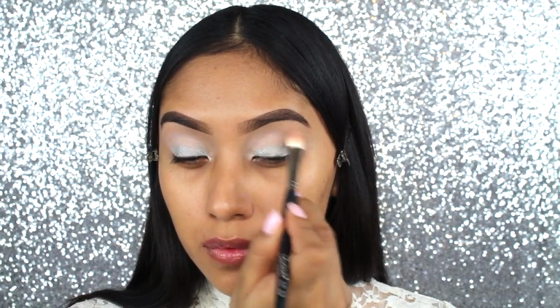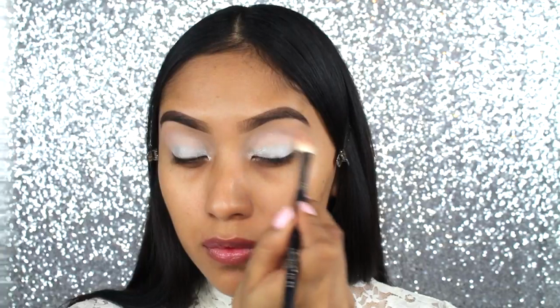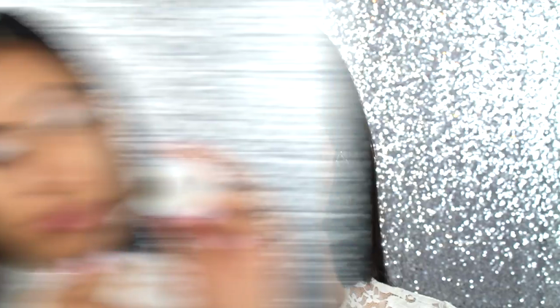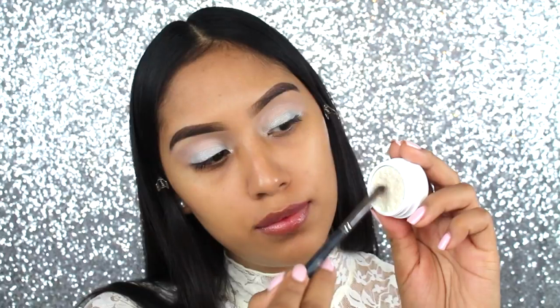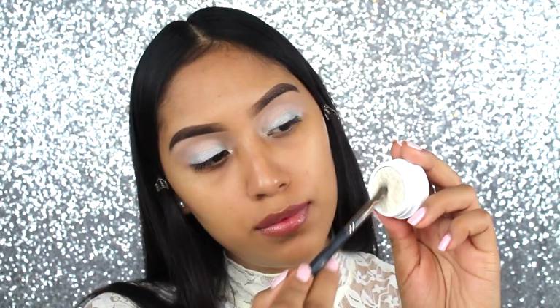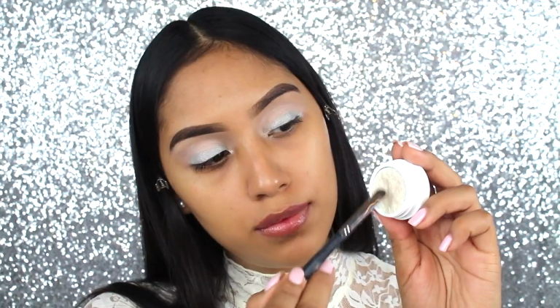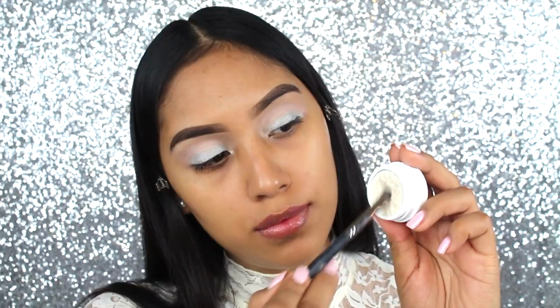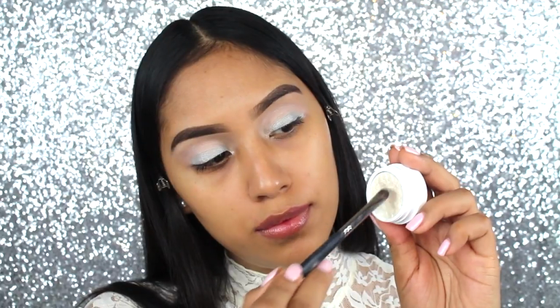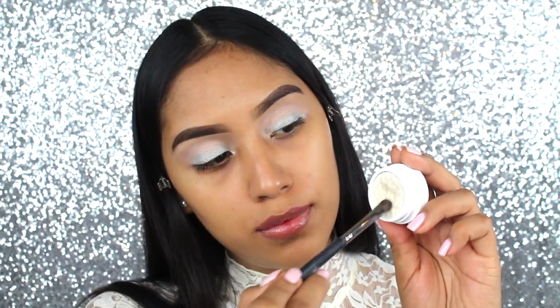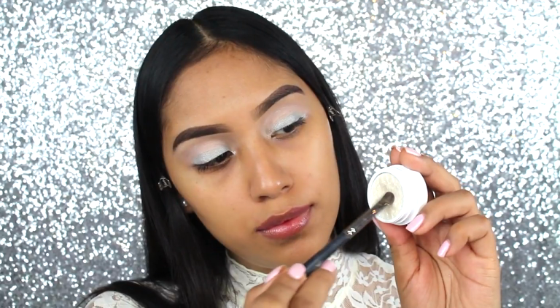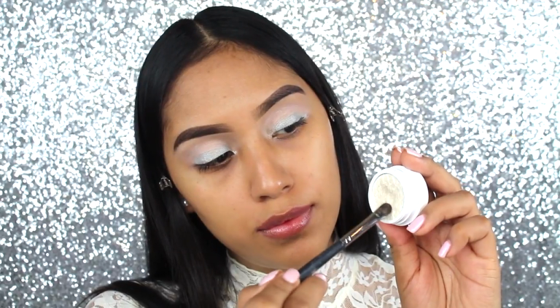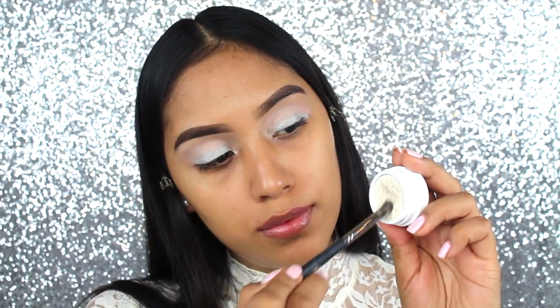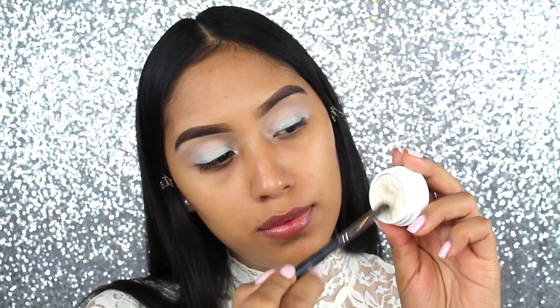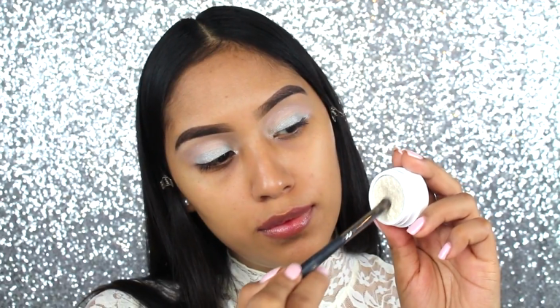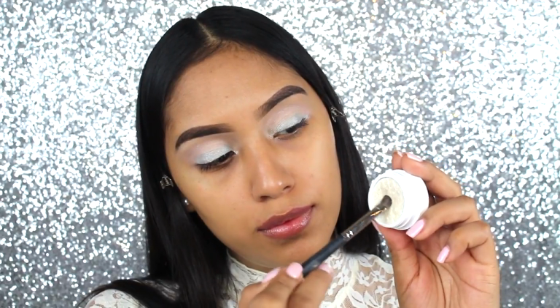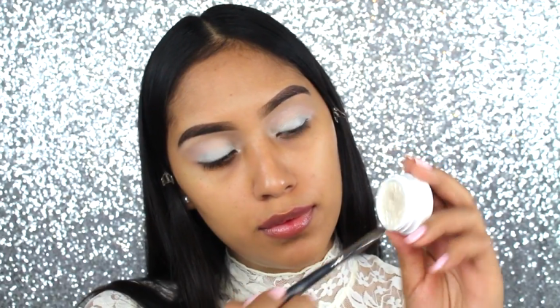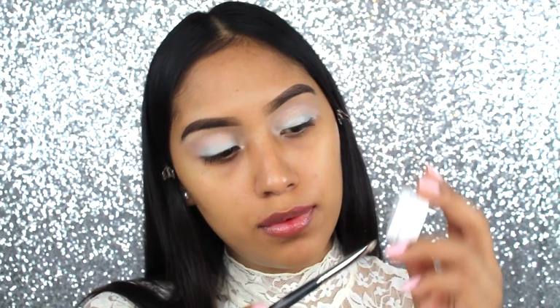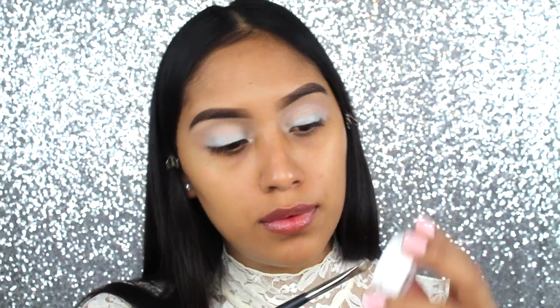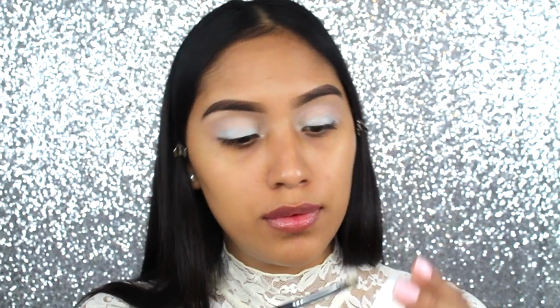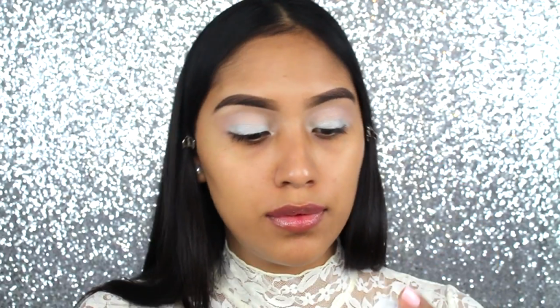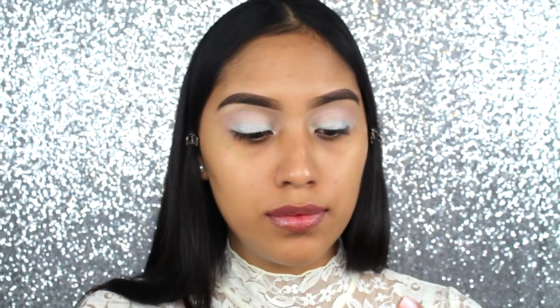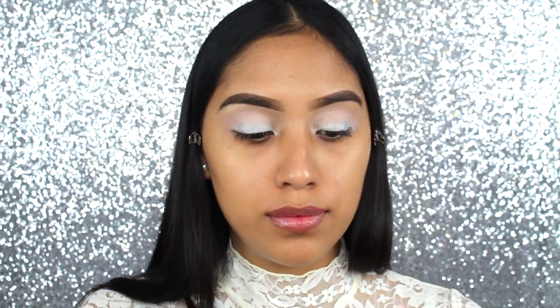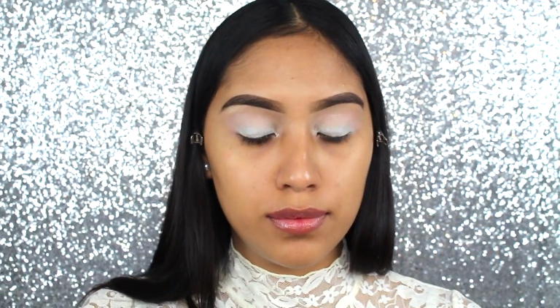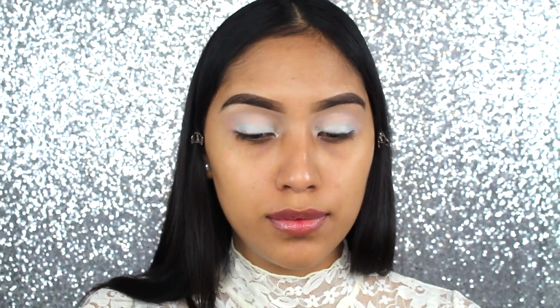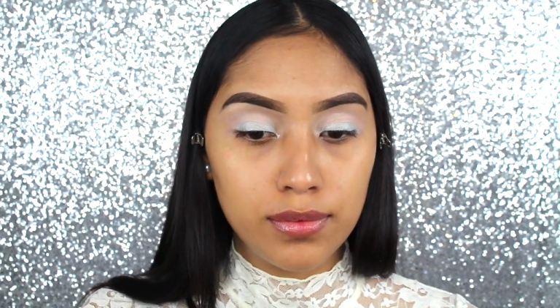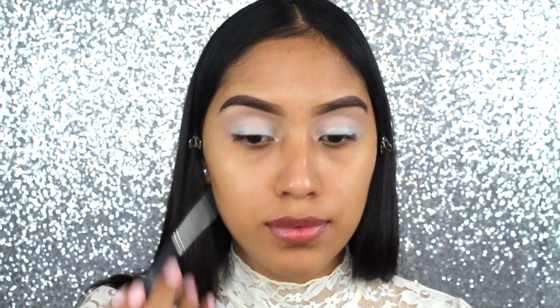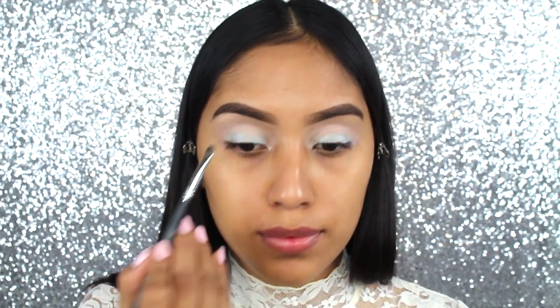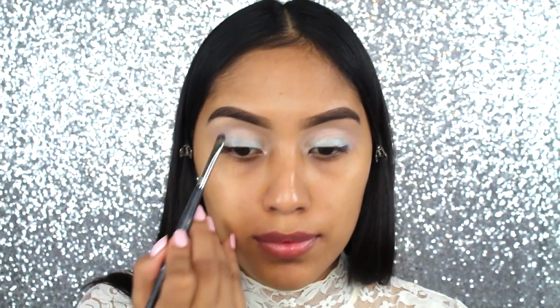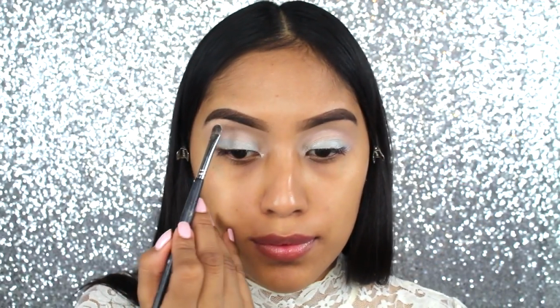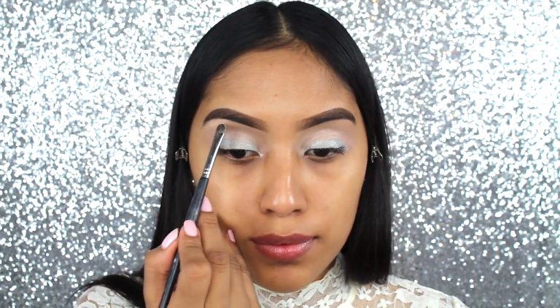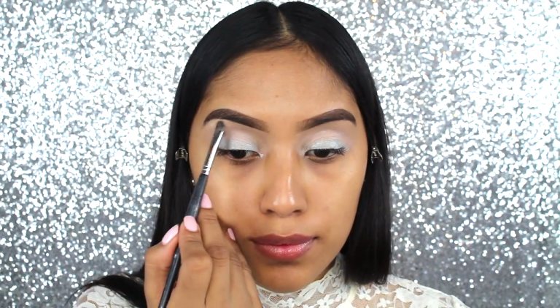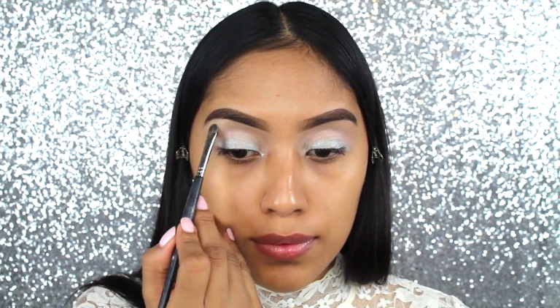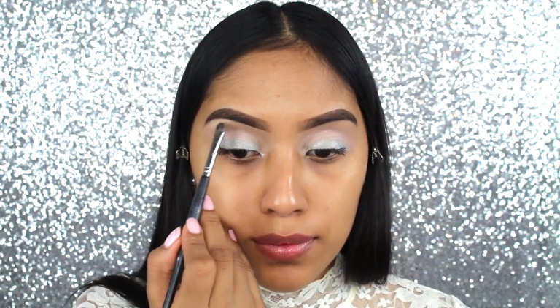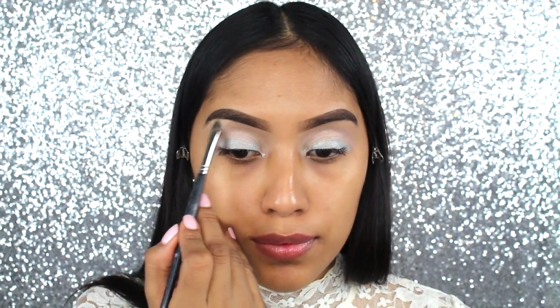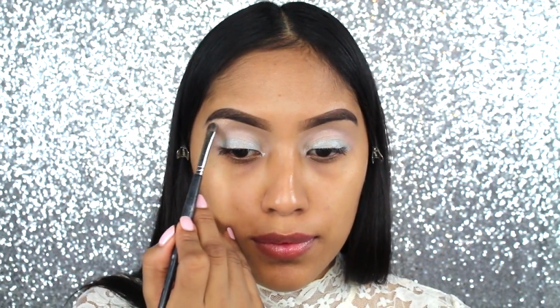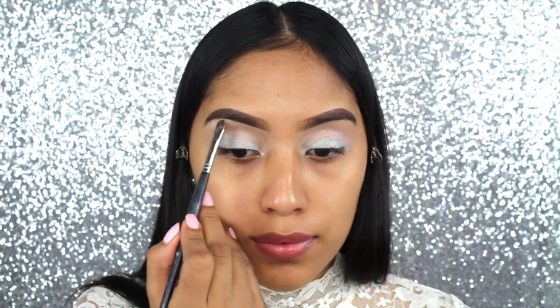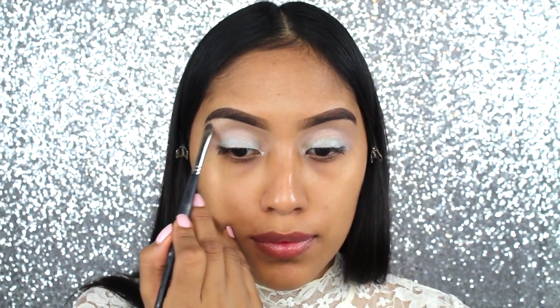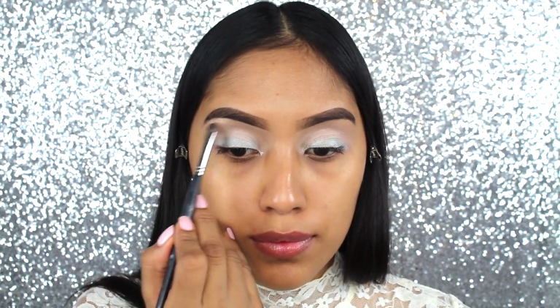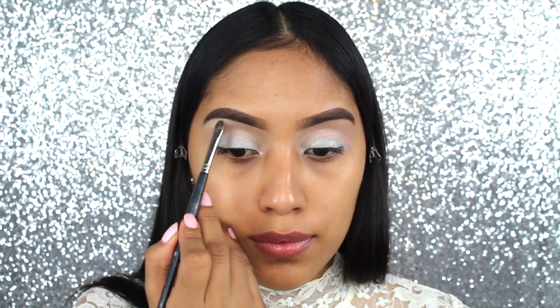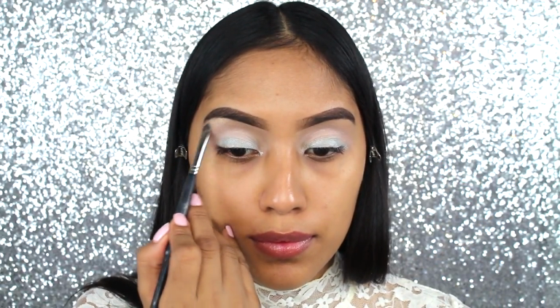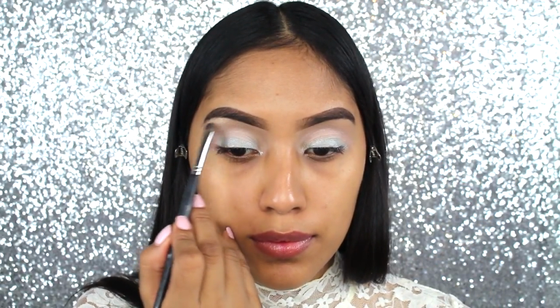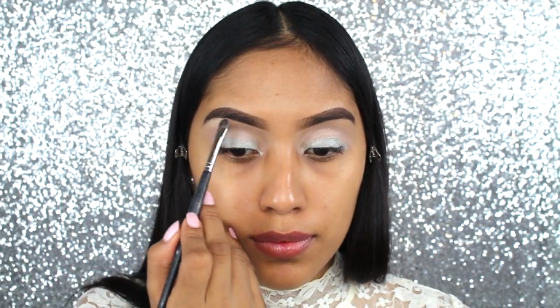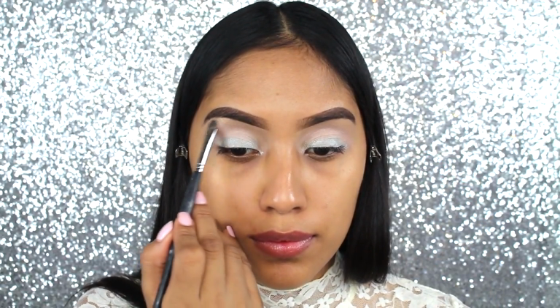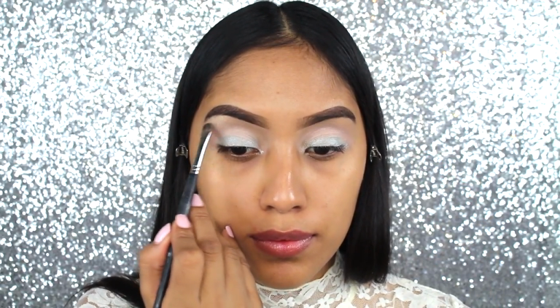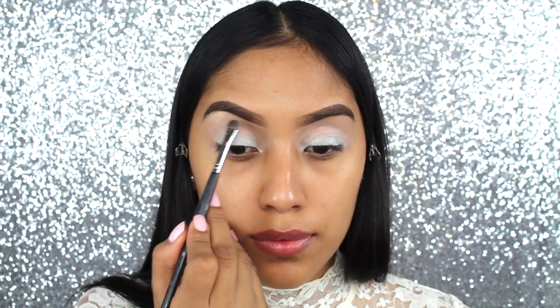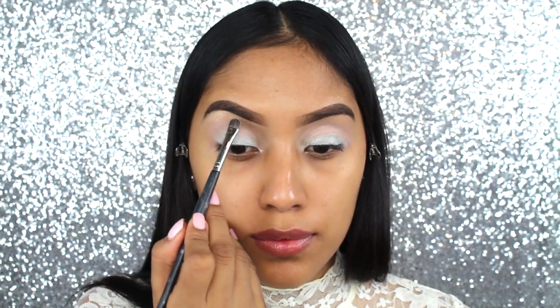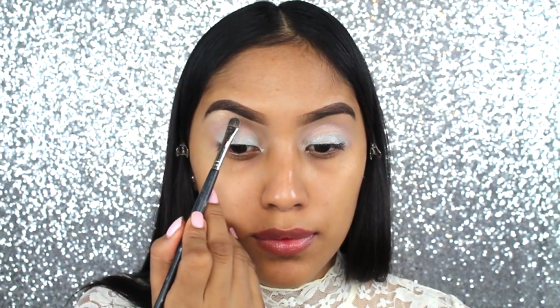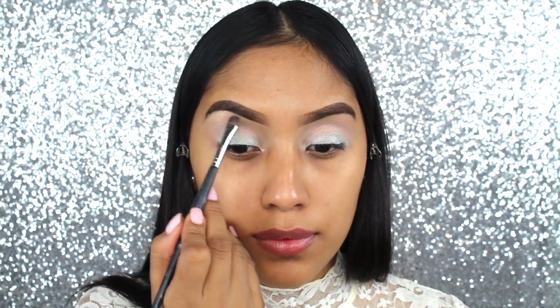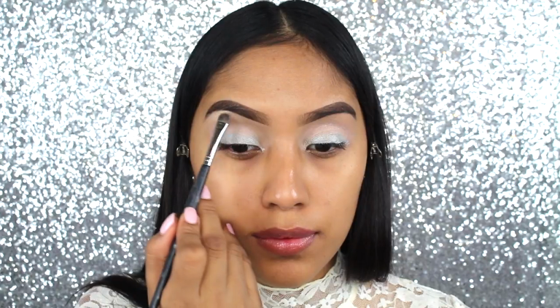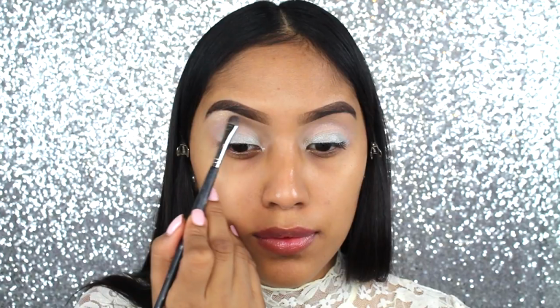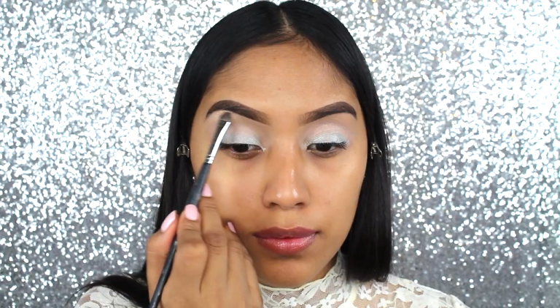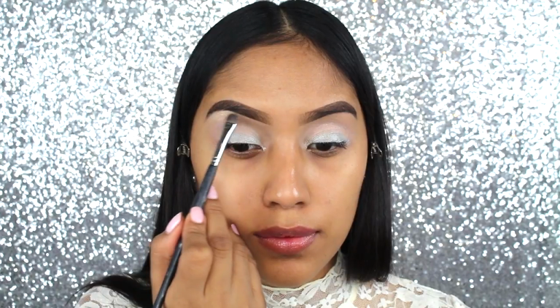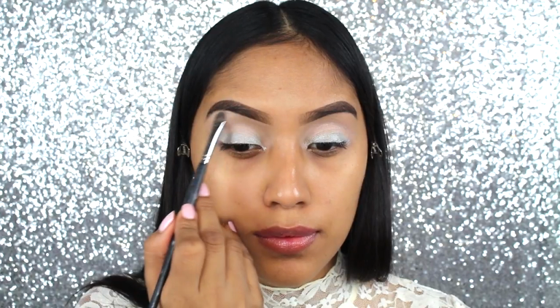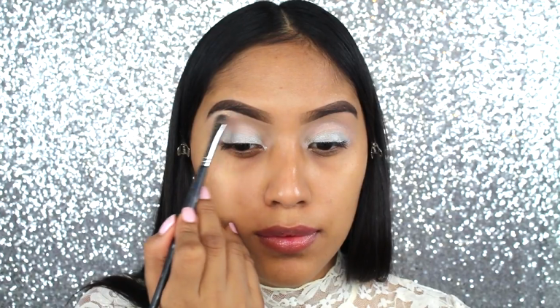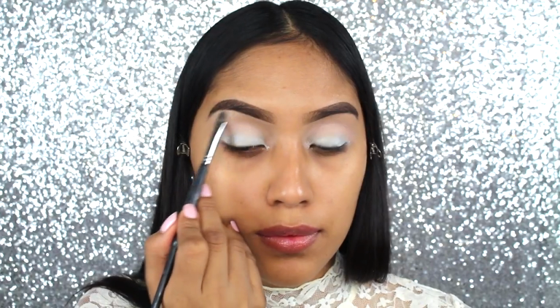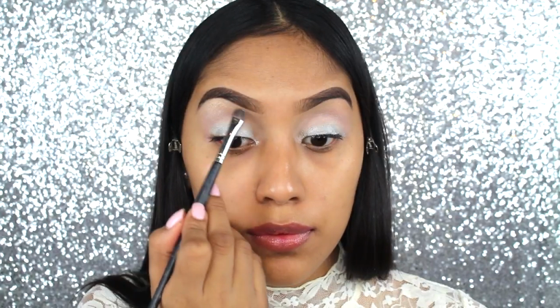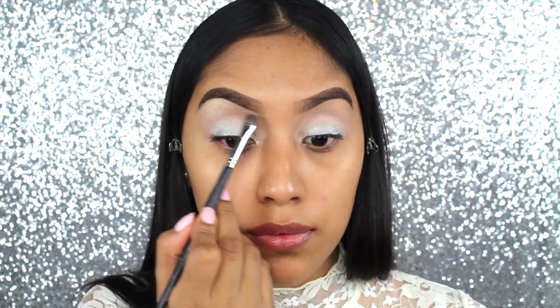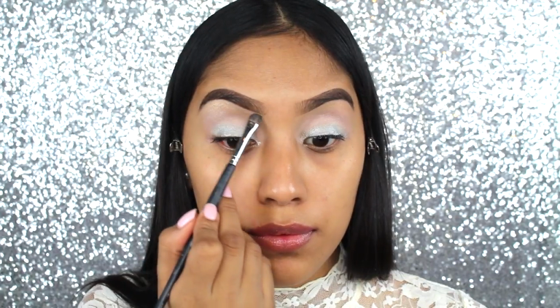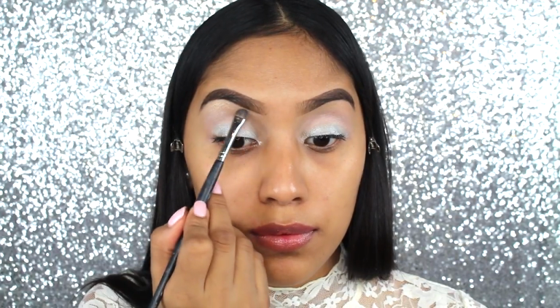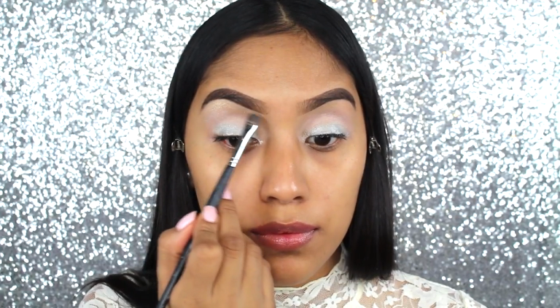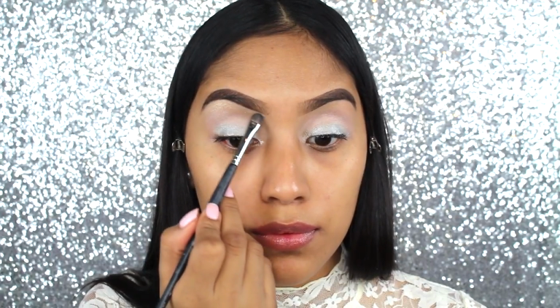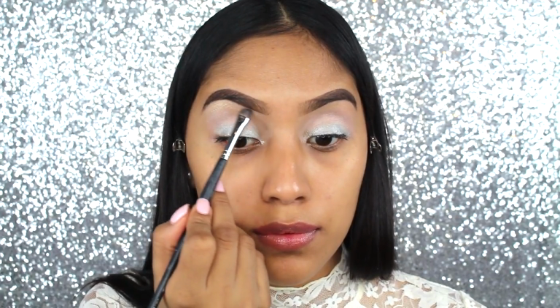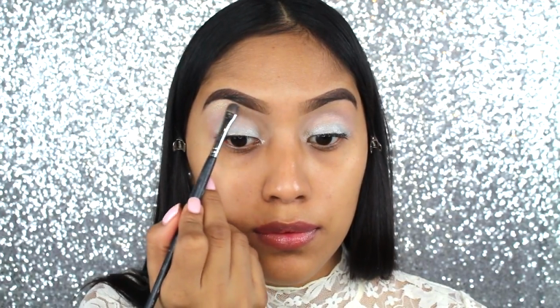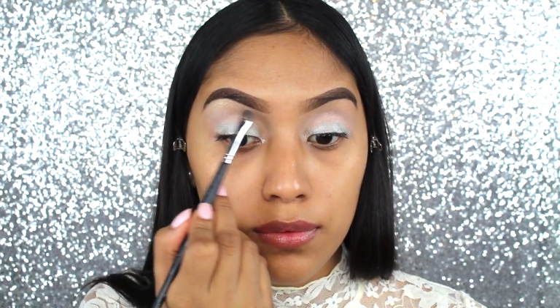Then on the eyebrow bone, I went ahead and applied Valley Girl. I just applied it a bit and blended it with my finger.